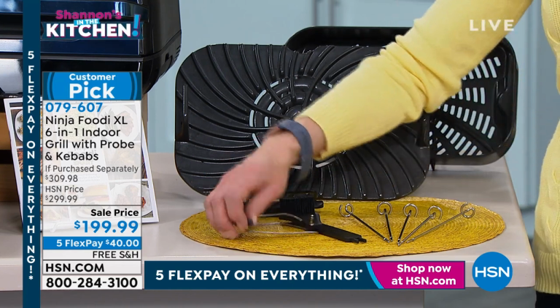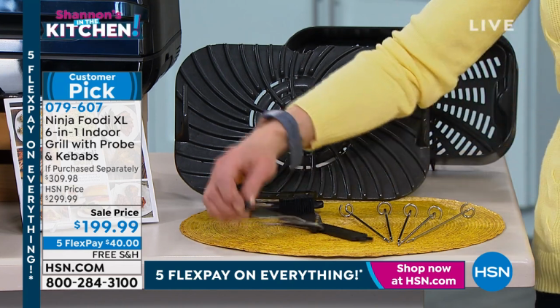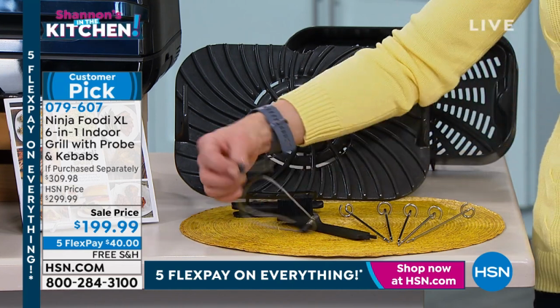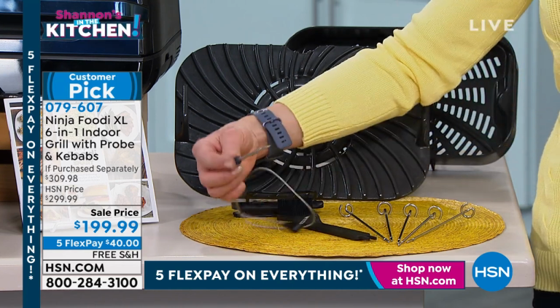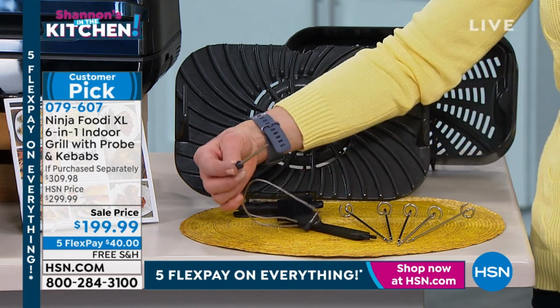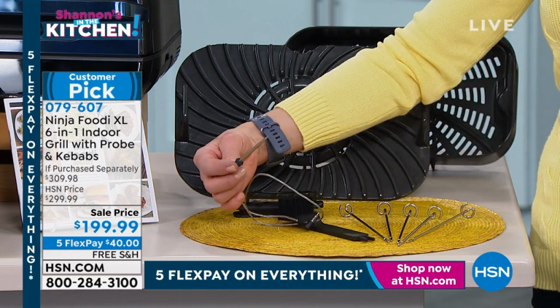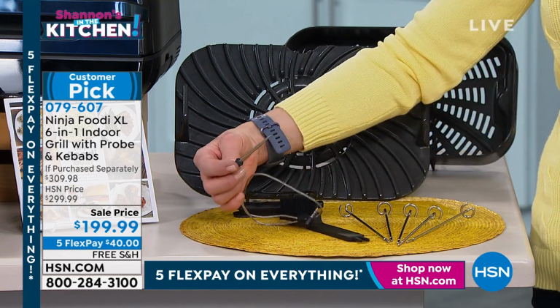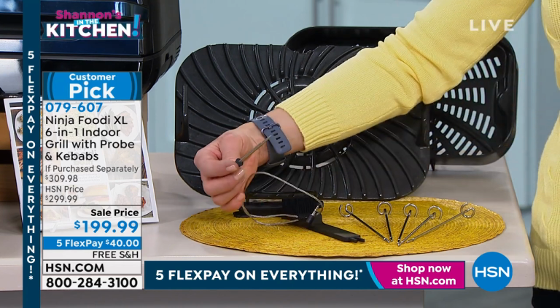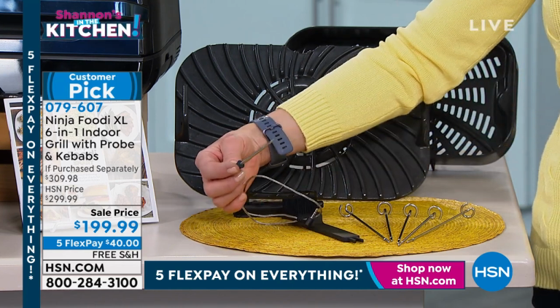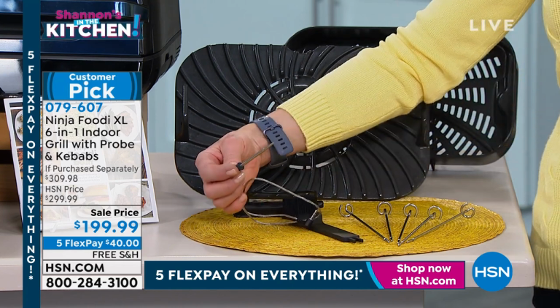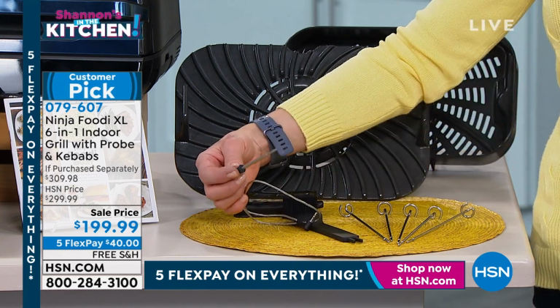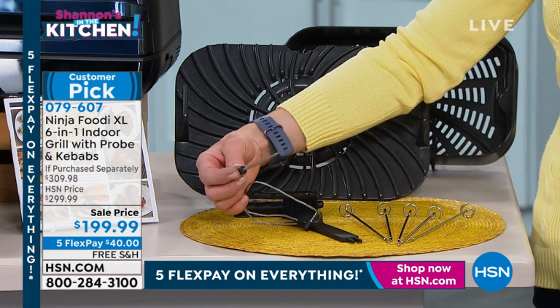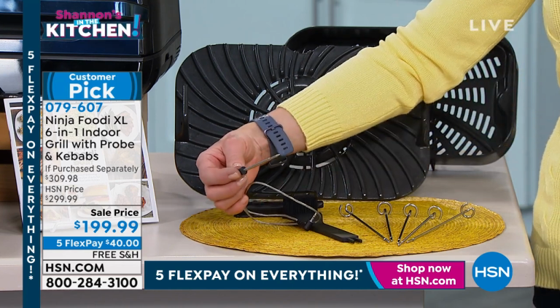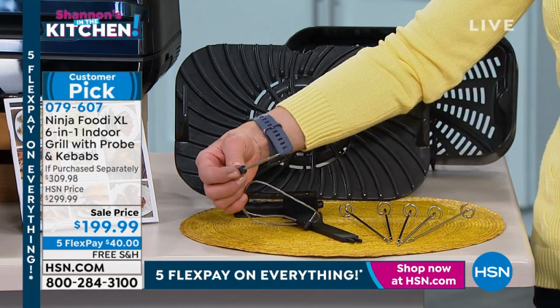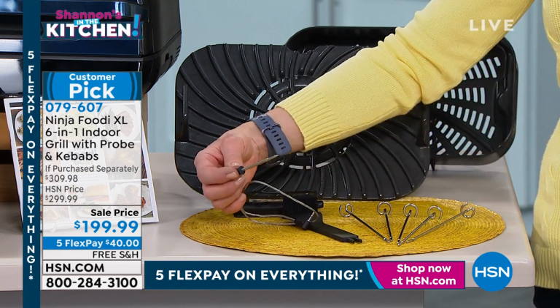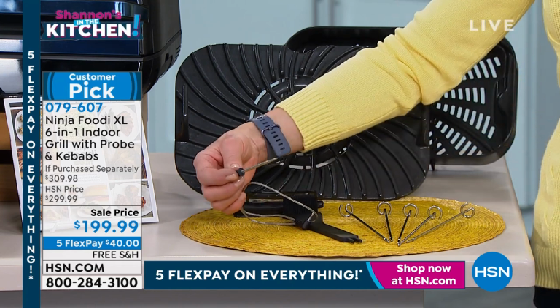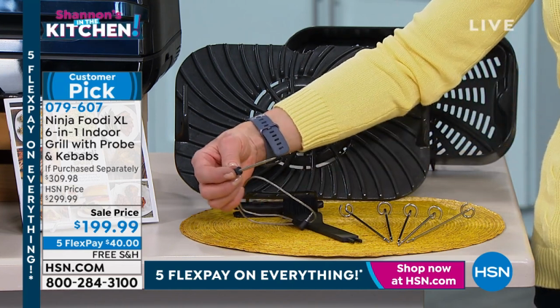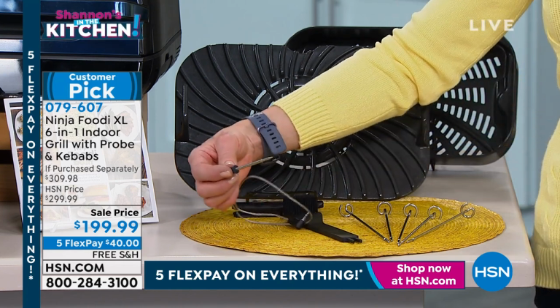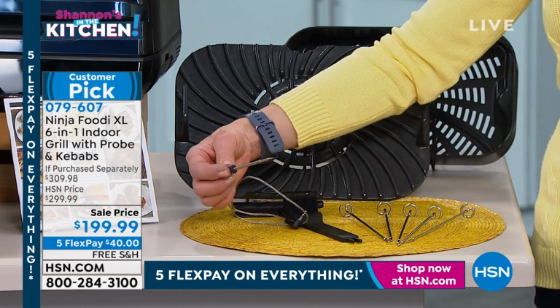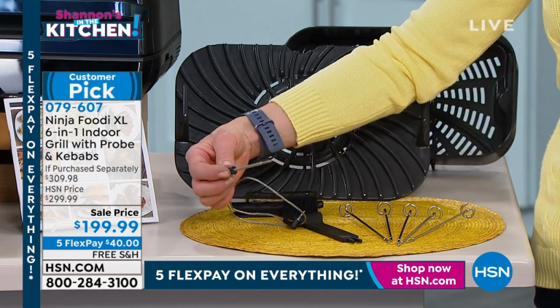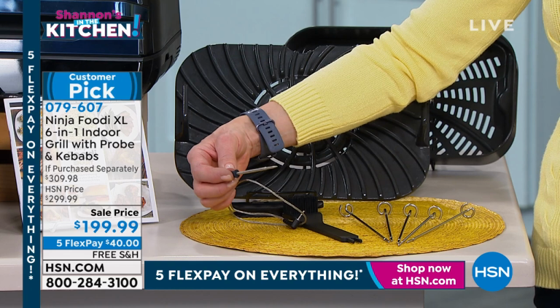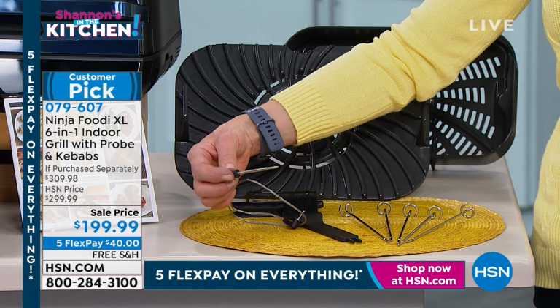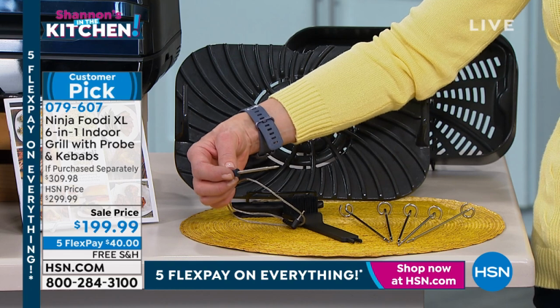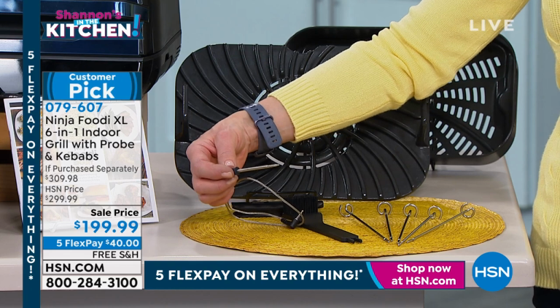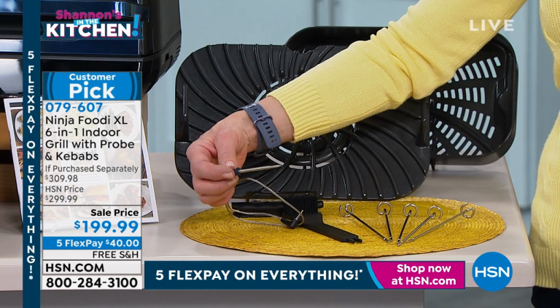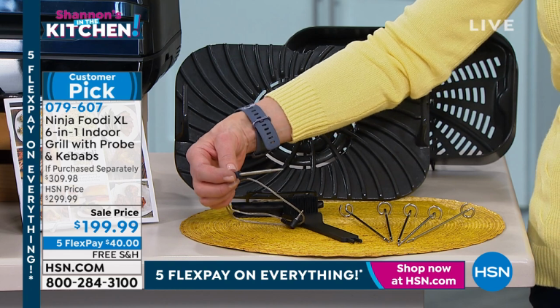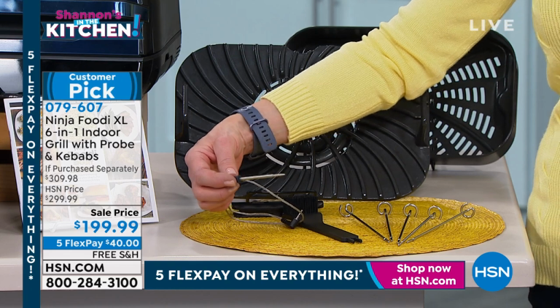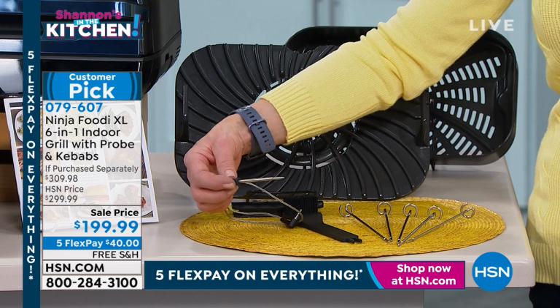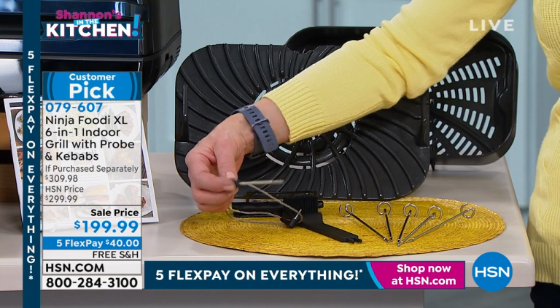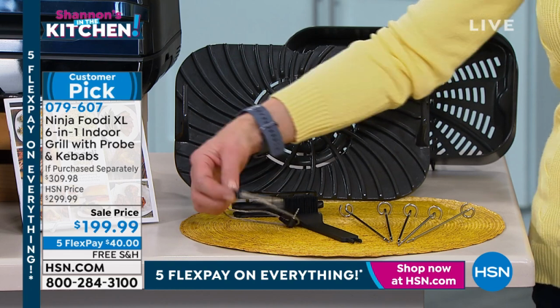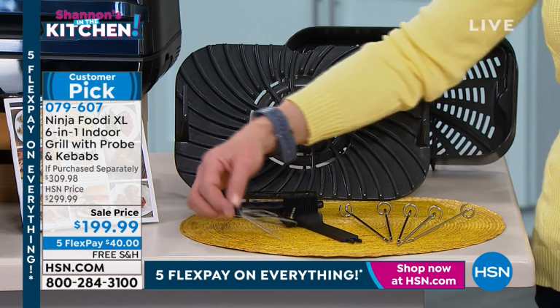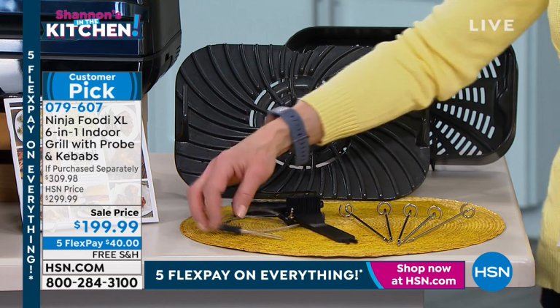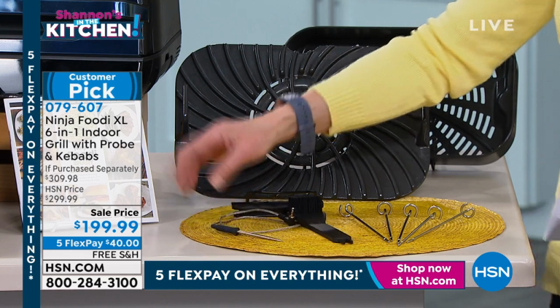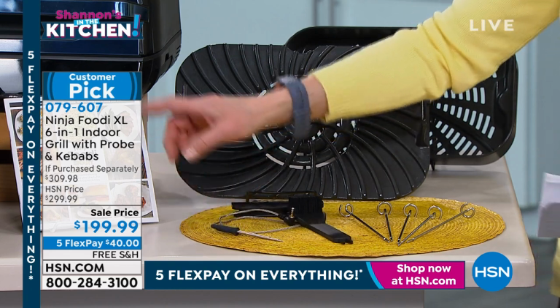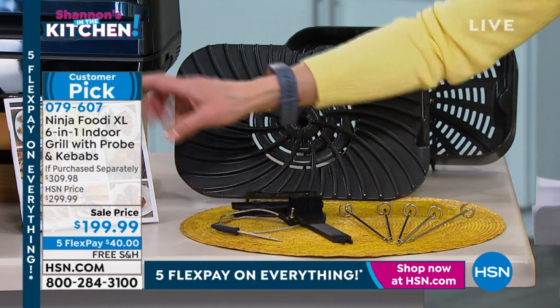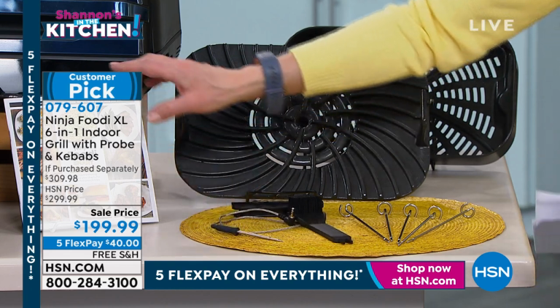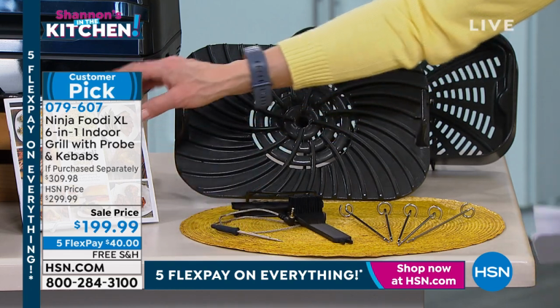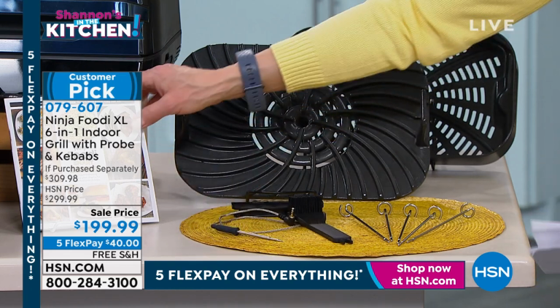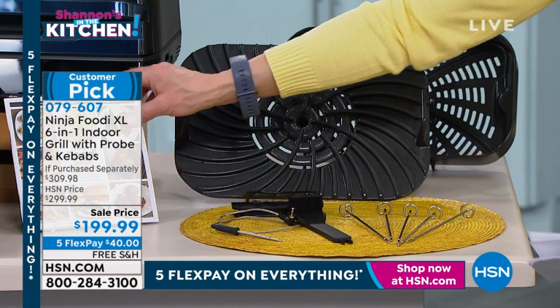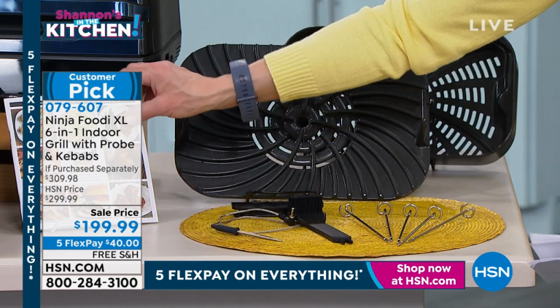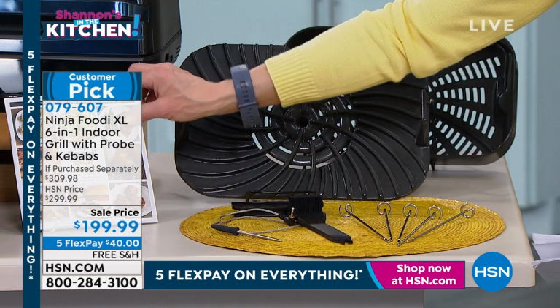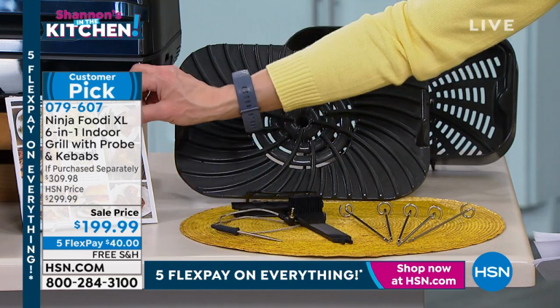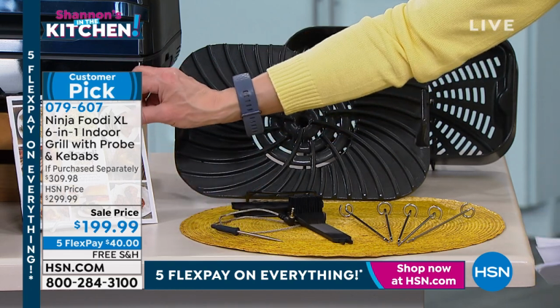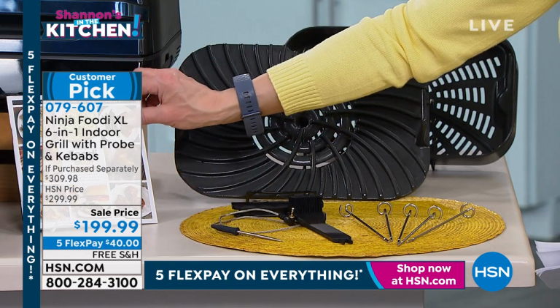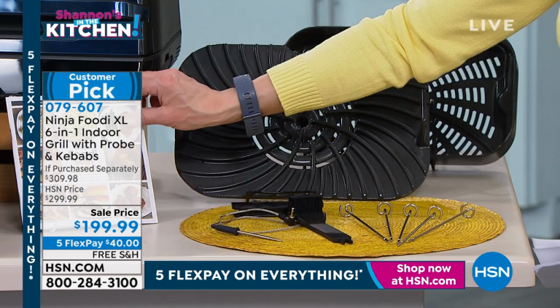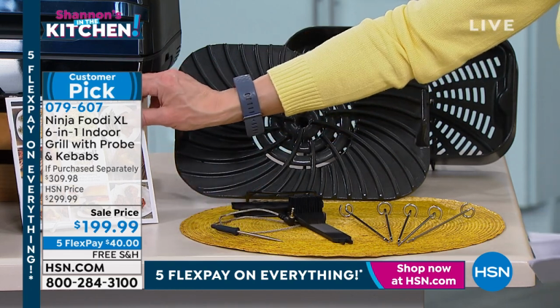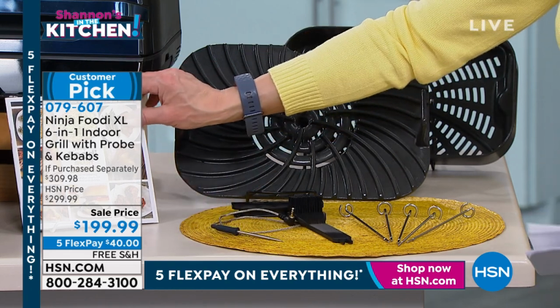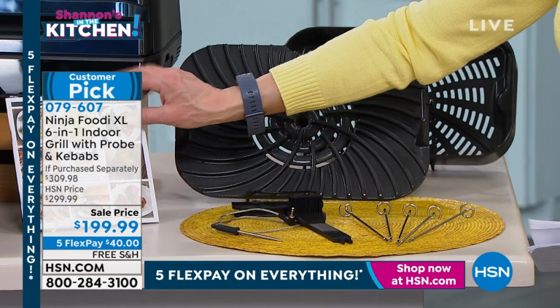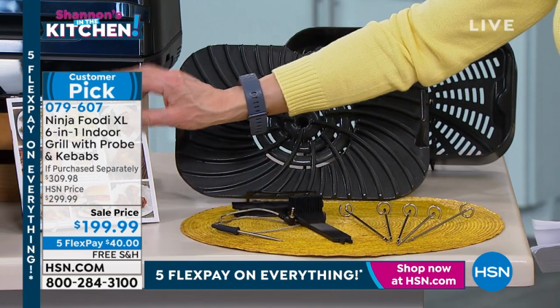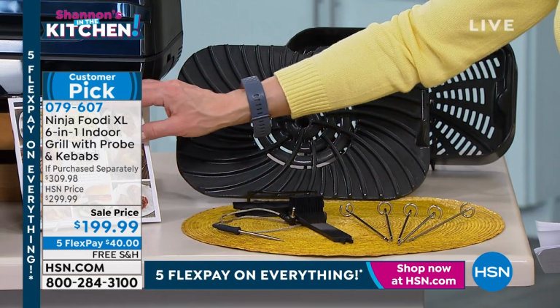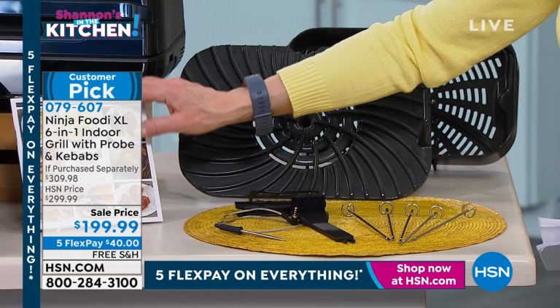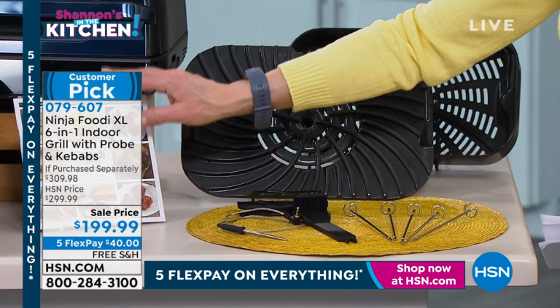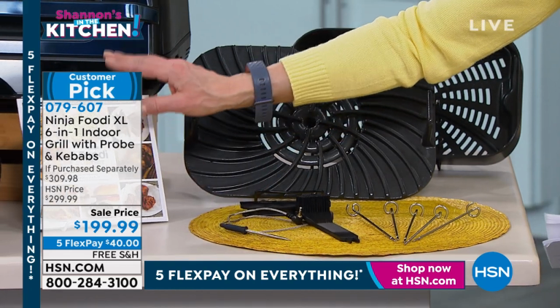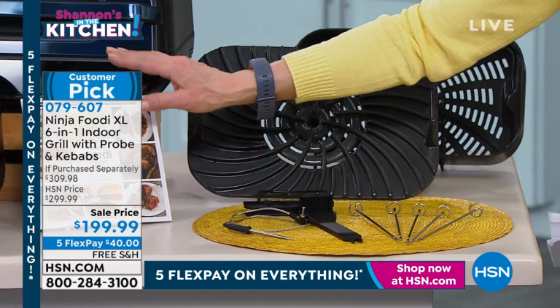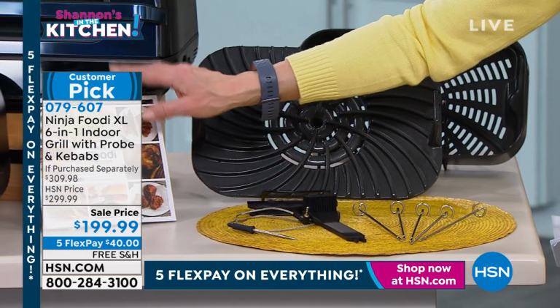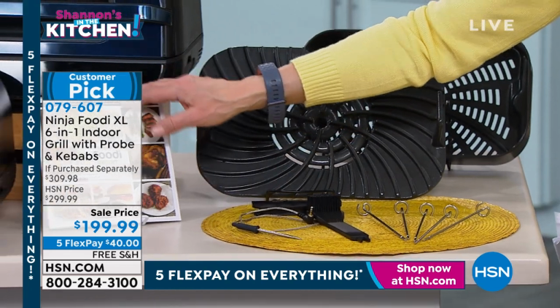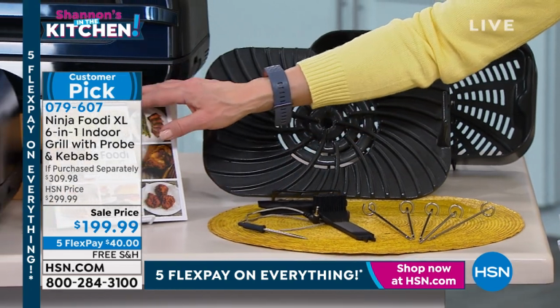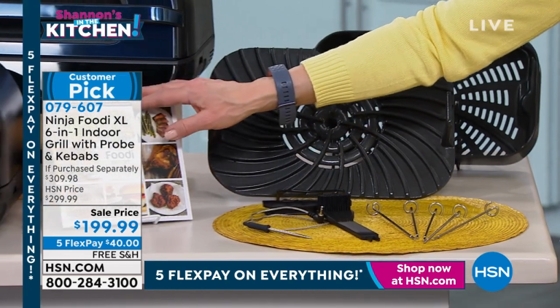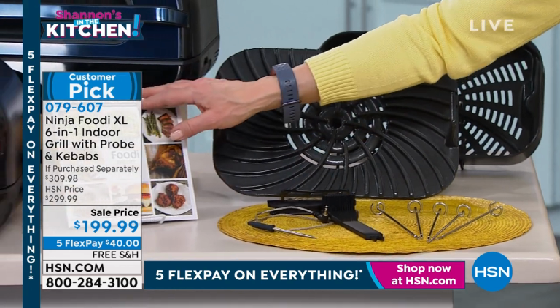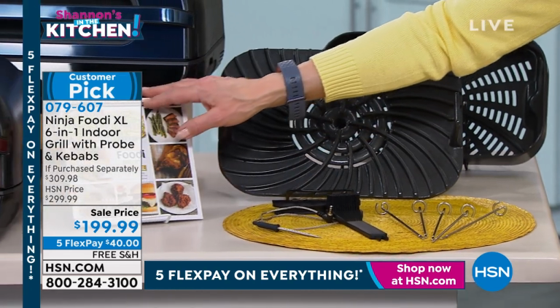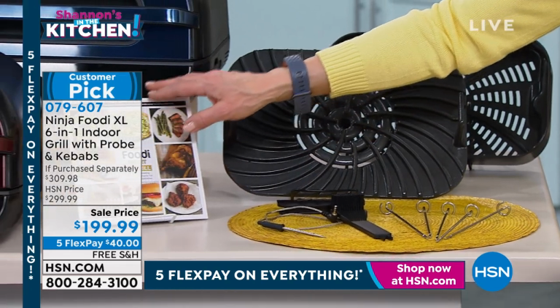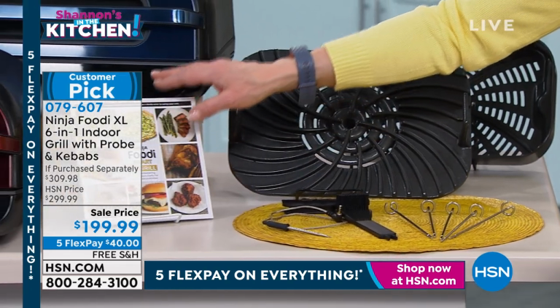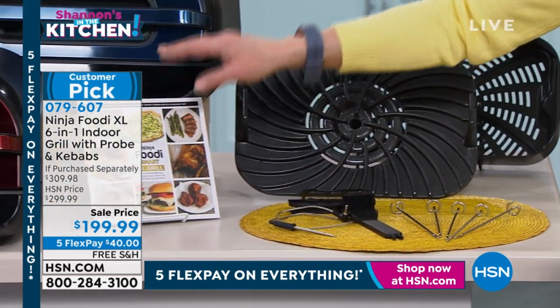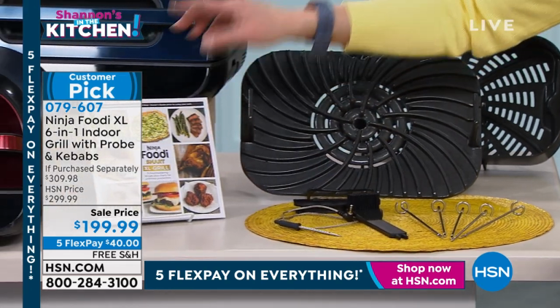And then there's that great temperature probe that we were just raving about. You do get a great recipe and instruction booklet.